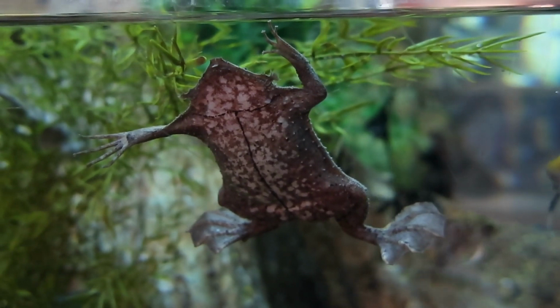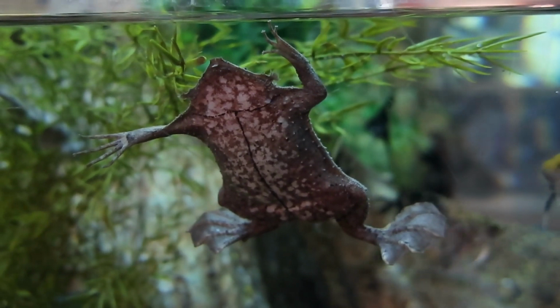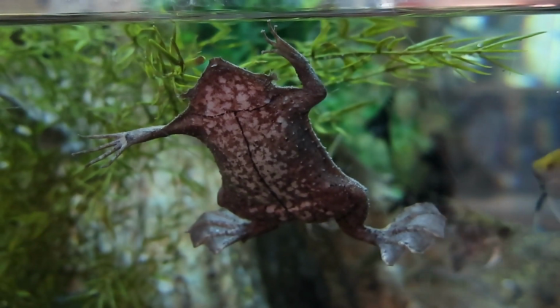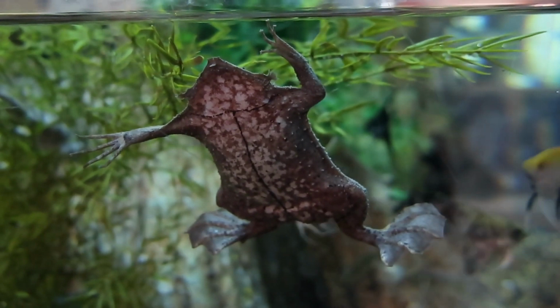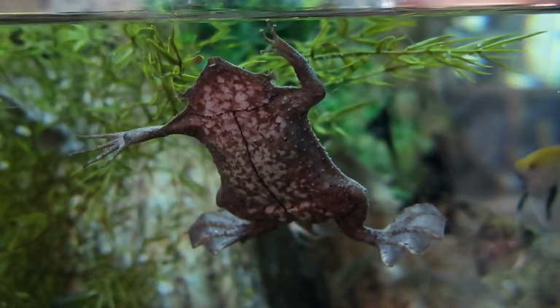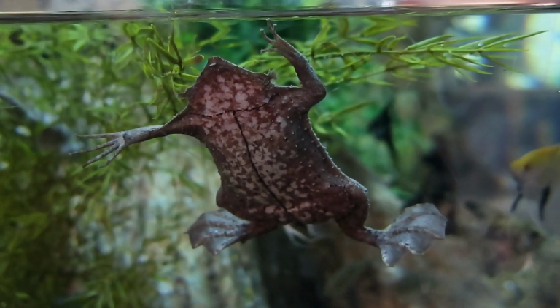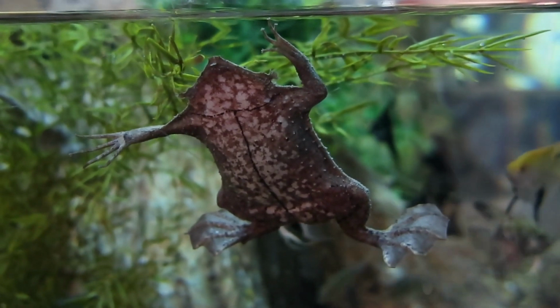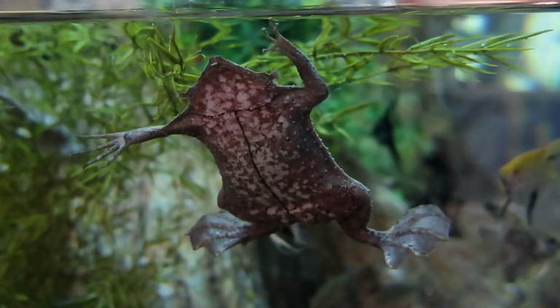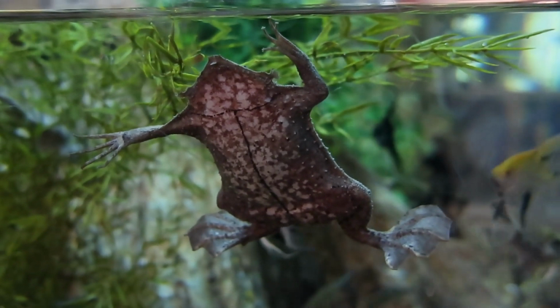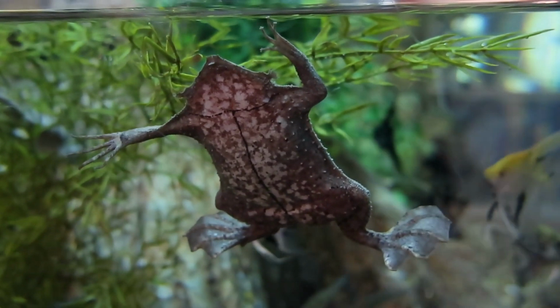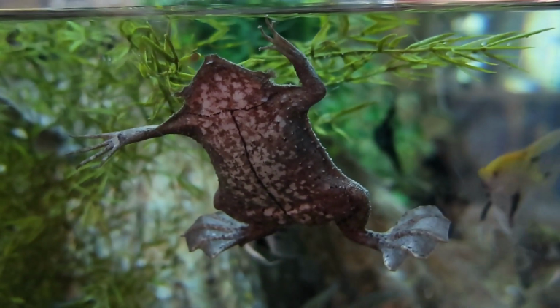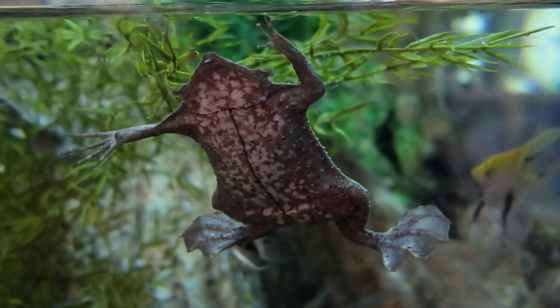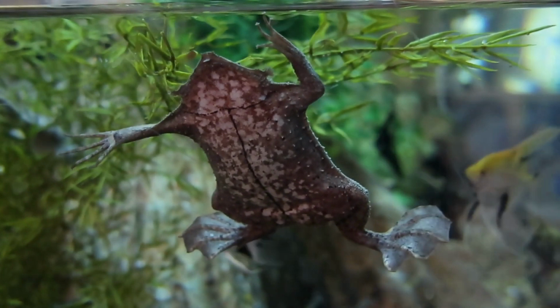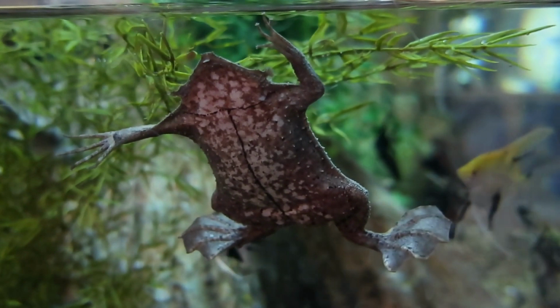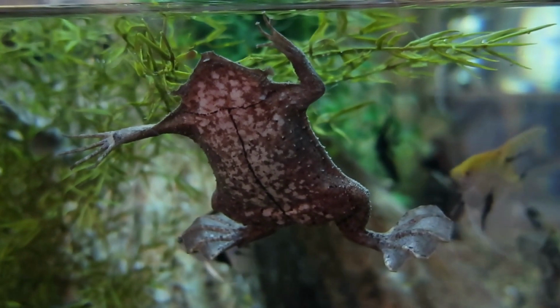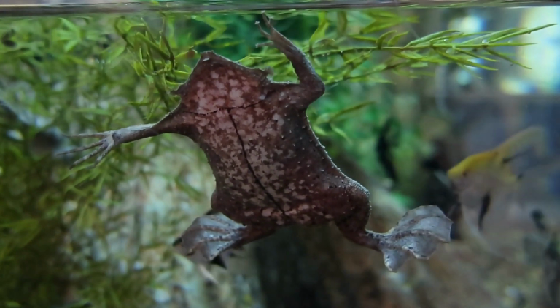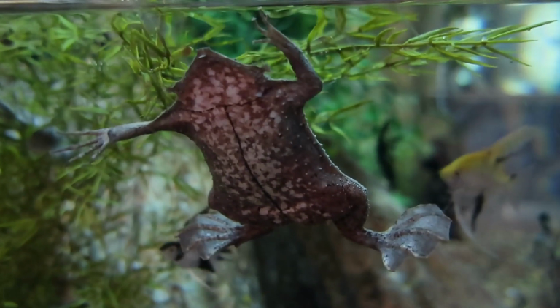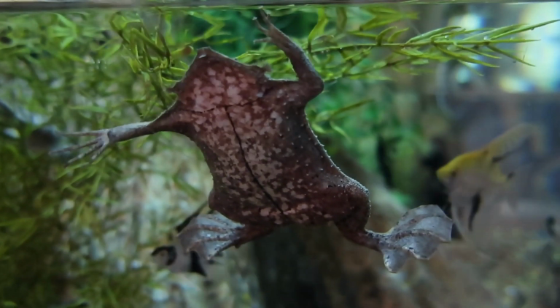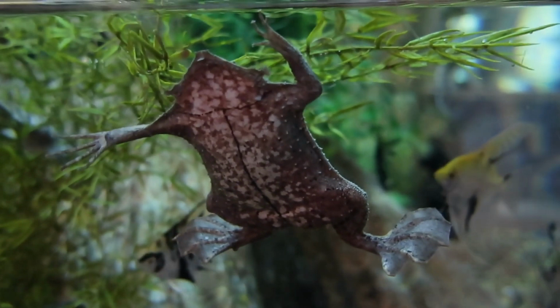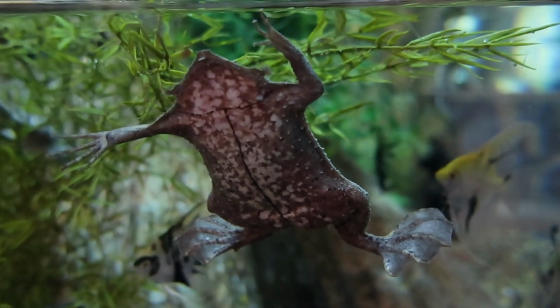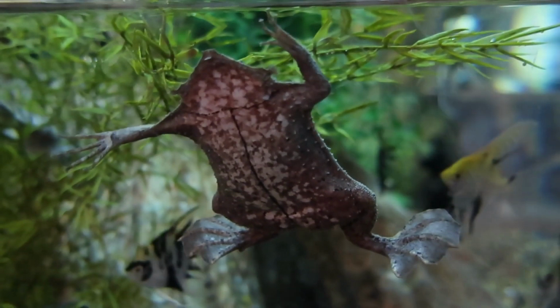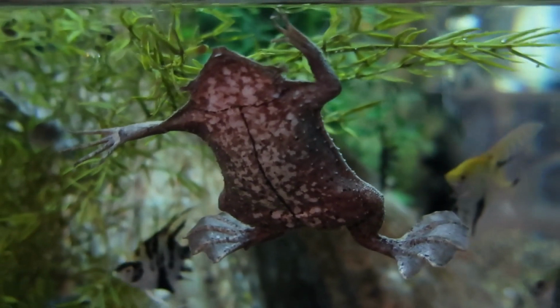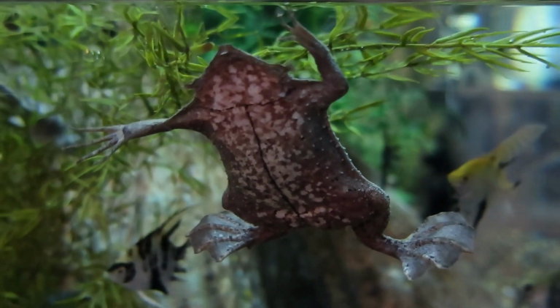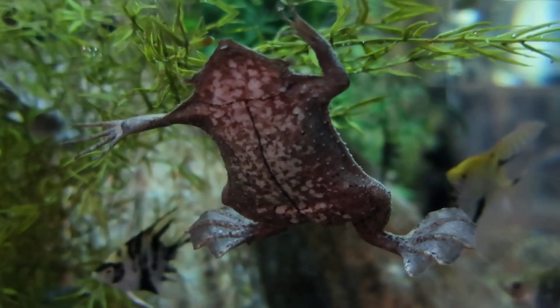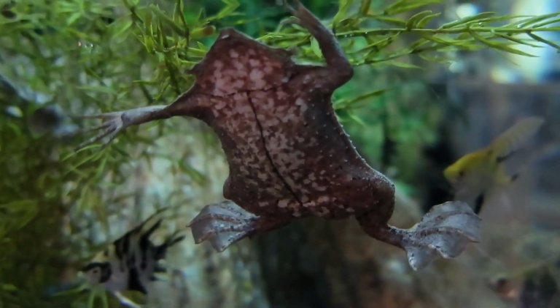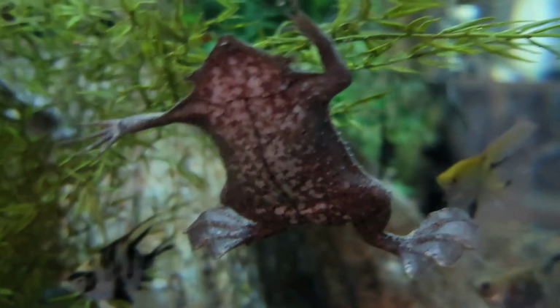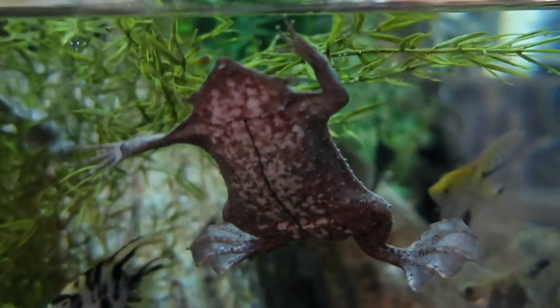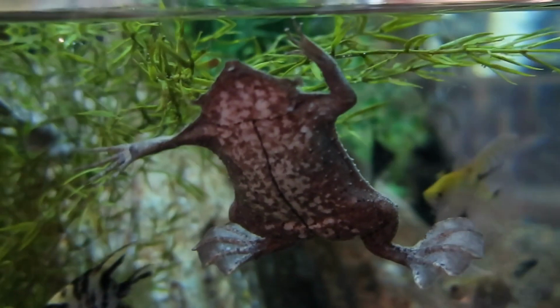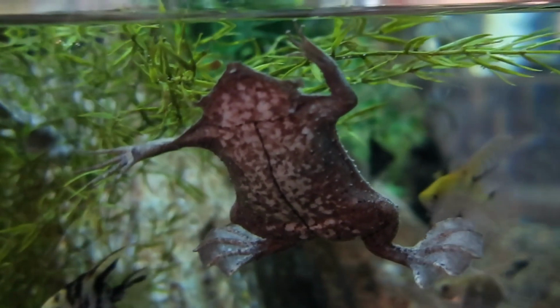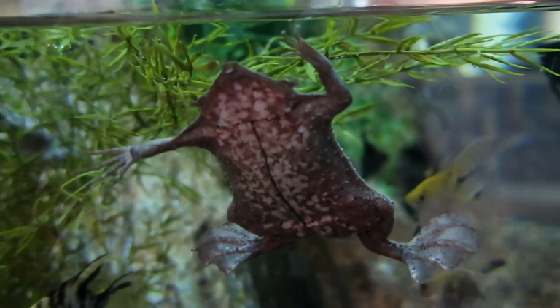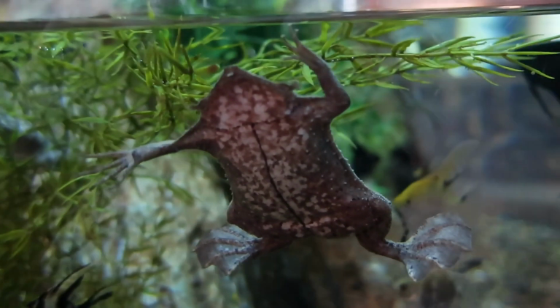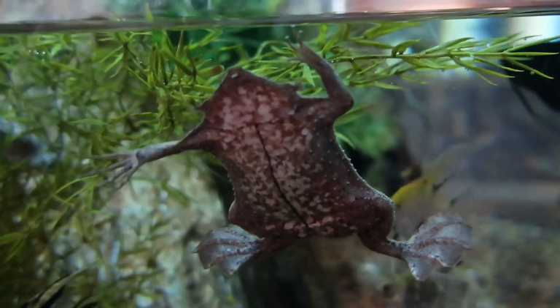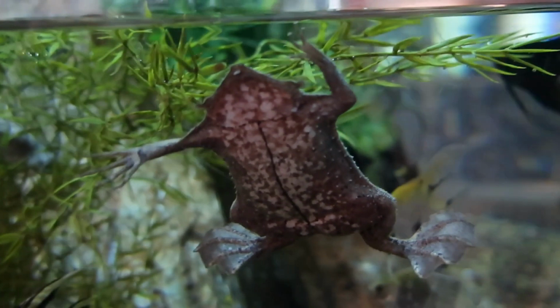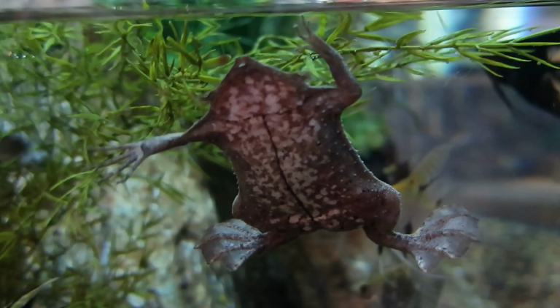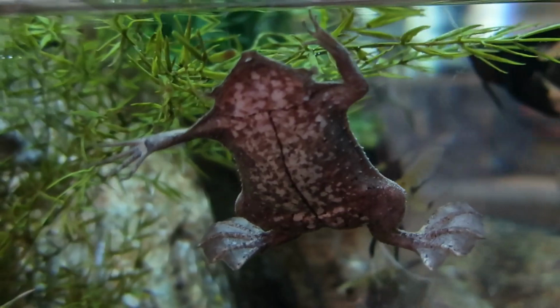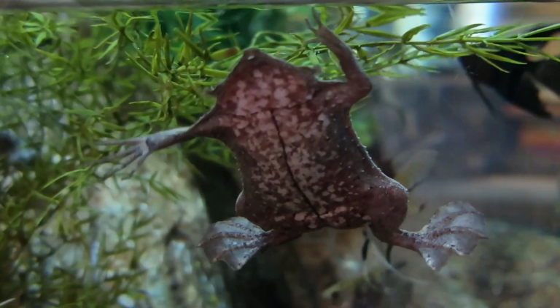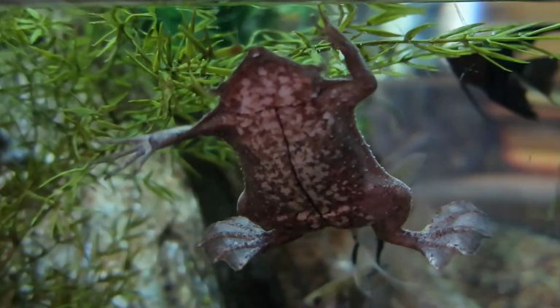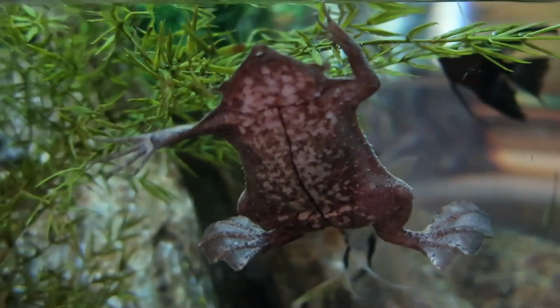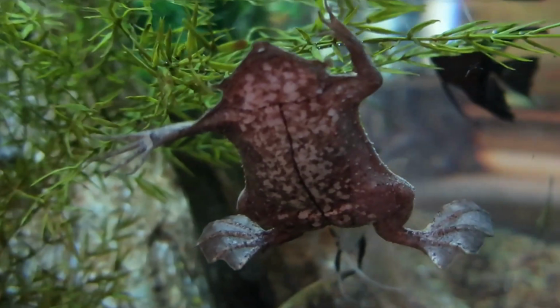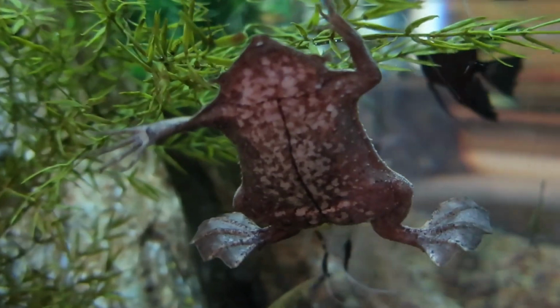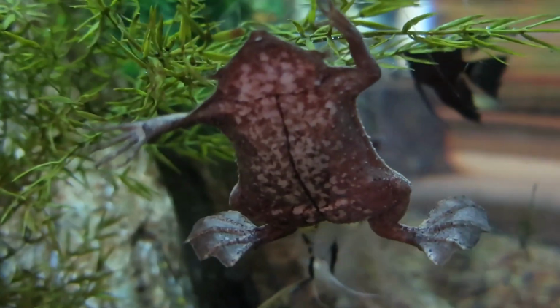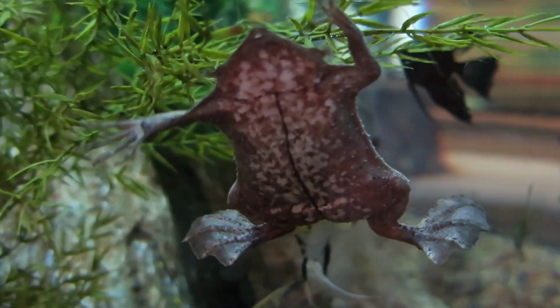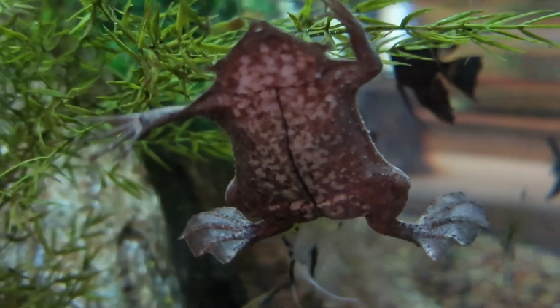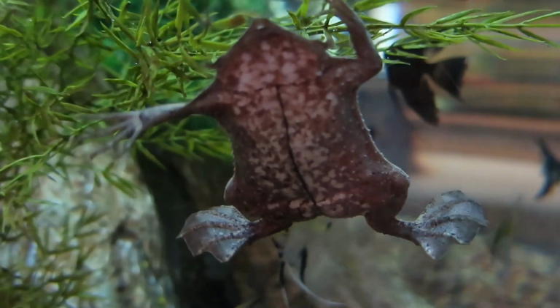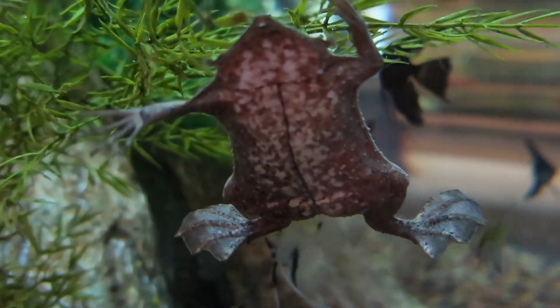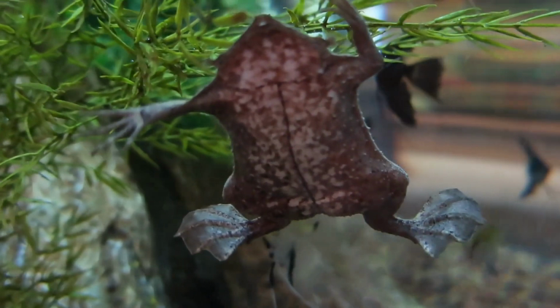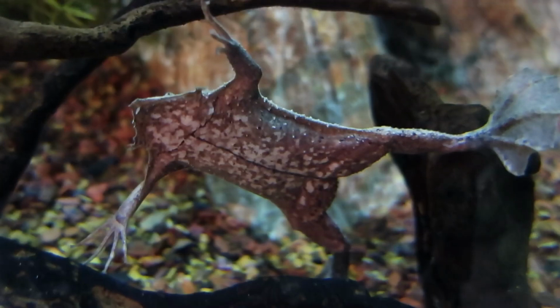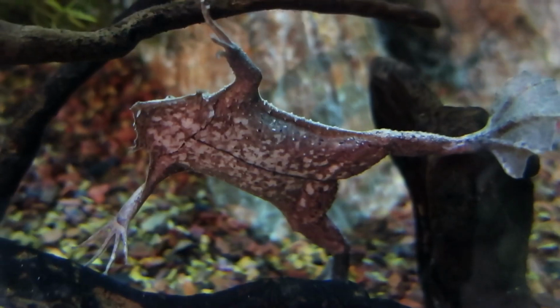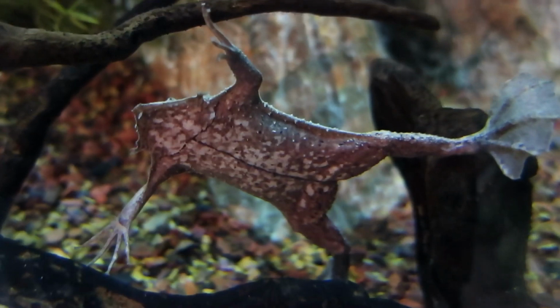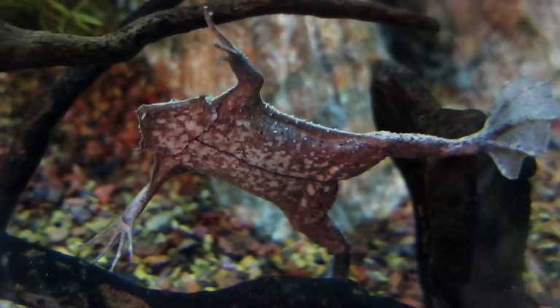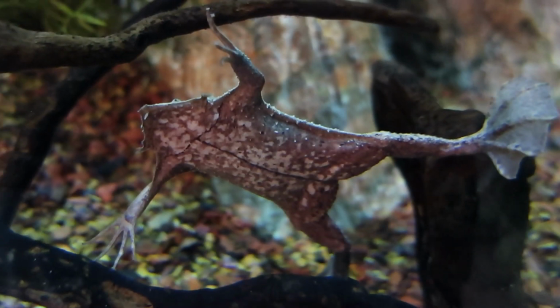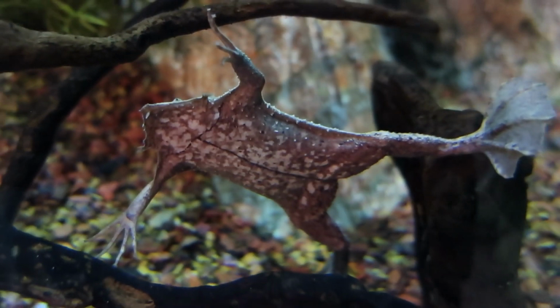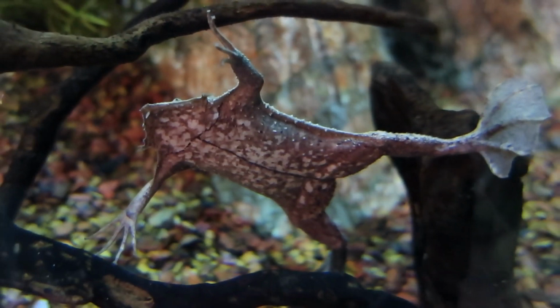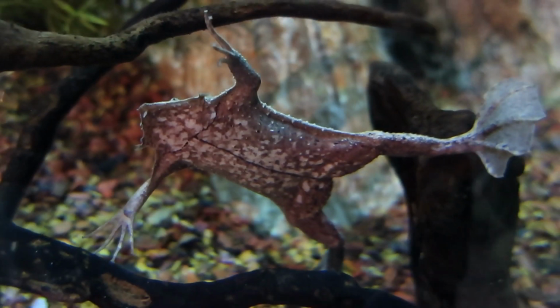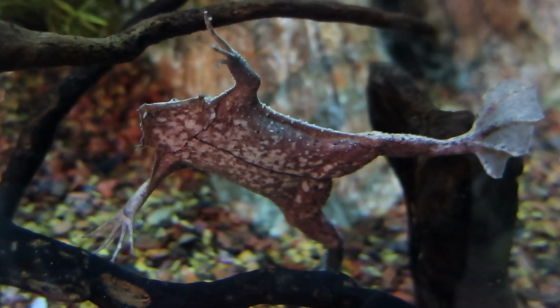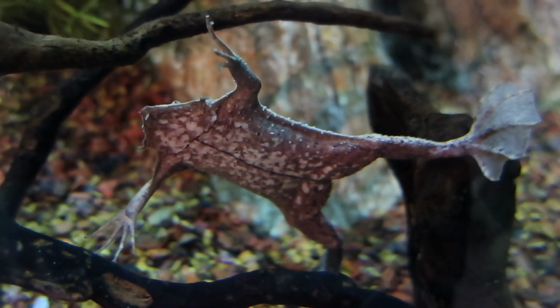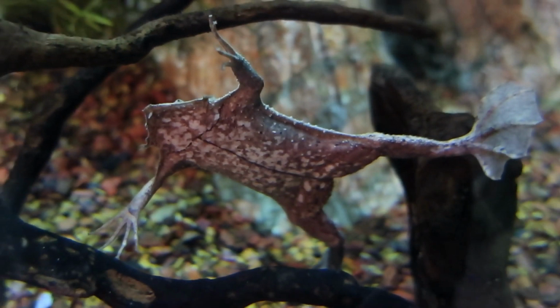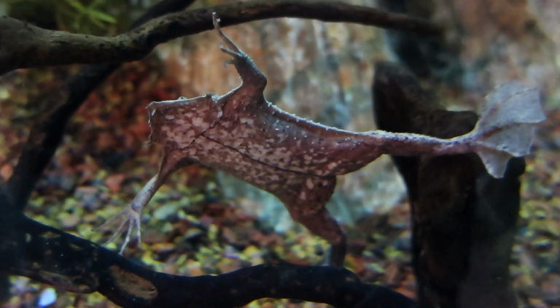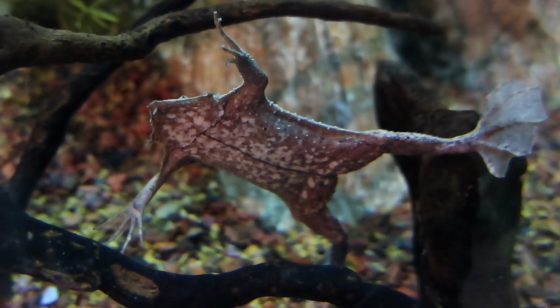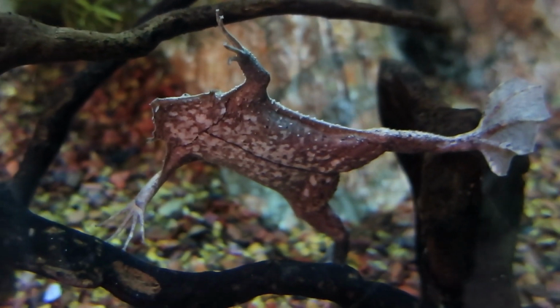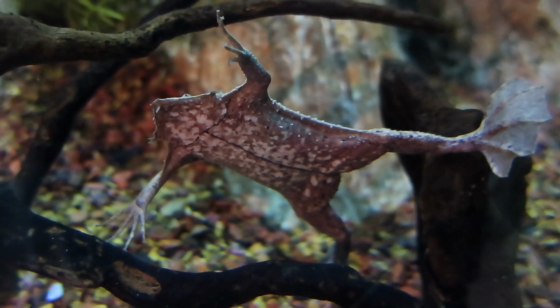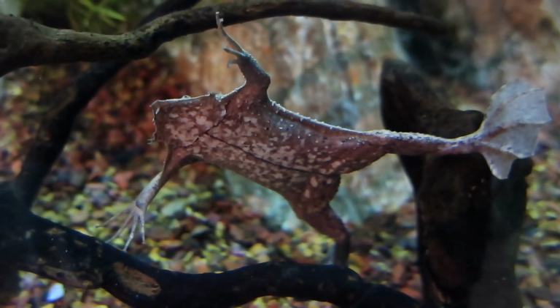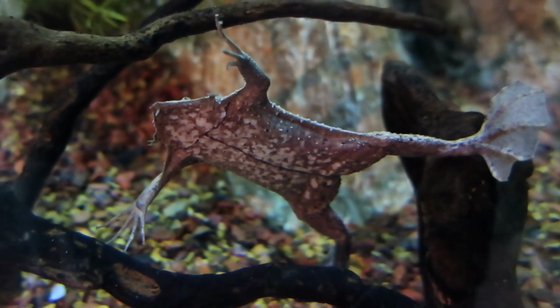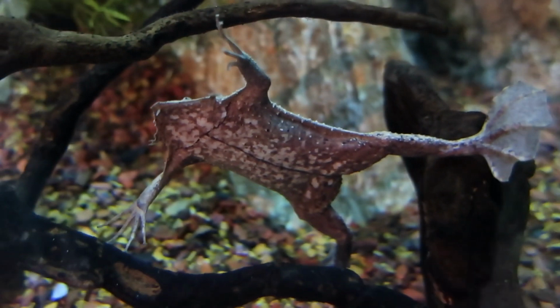When ready, these offspring emerge from the cavities, fully formed. The mother then sheds her skin and she's ready for the next breeding cycle to begin.